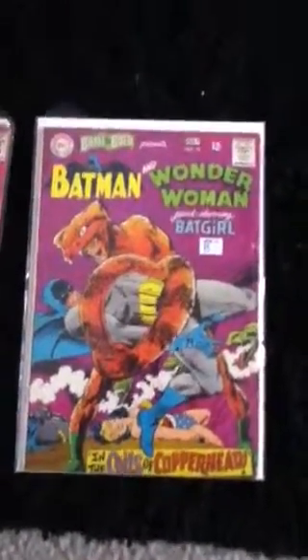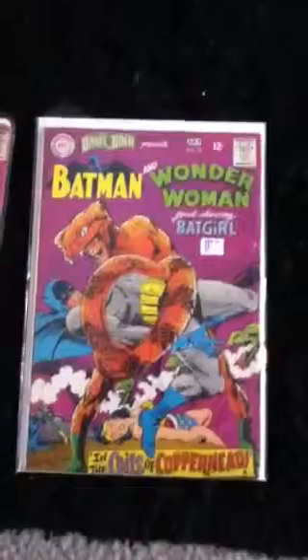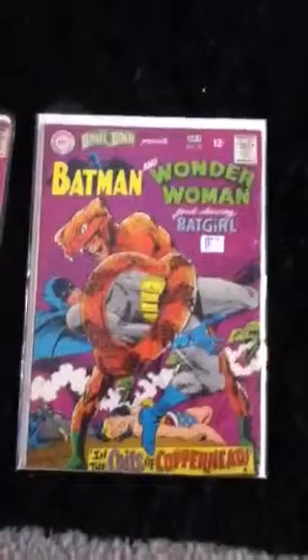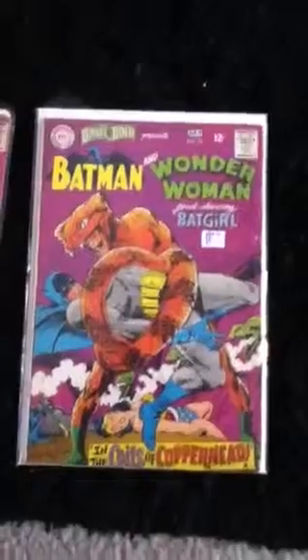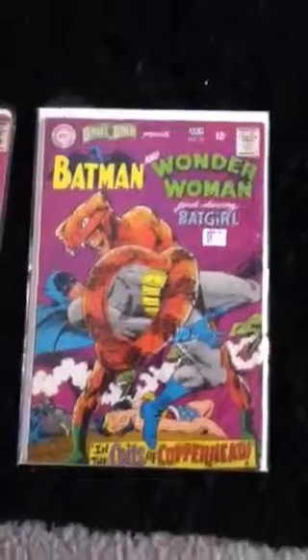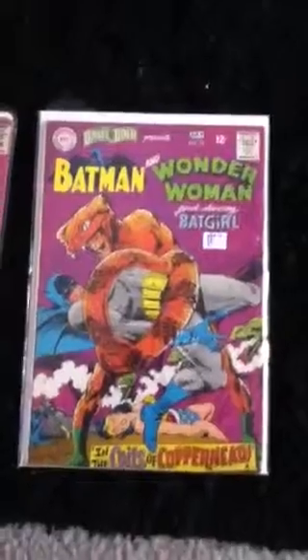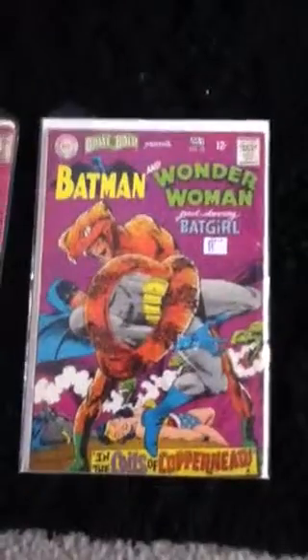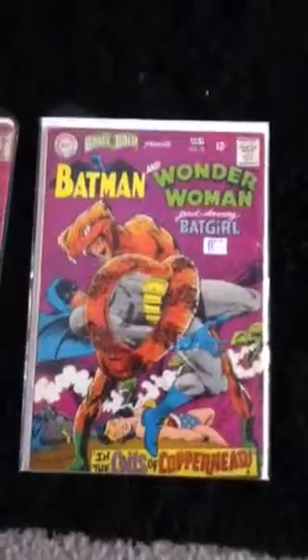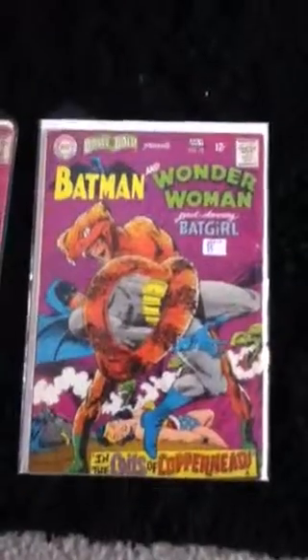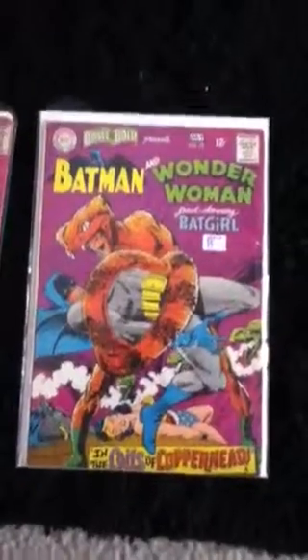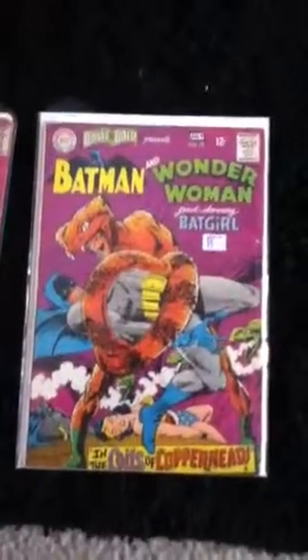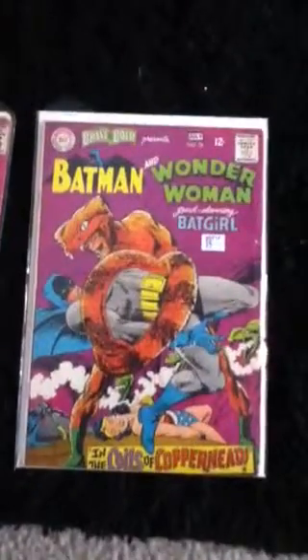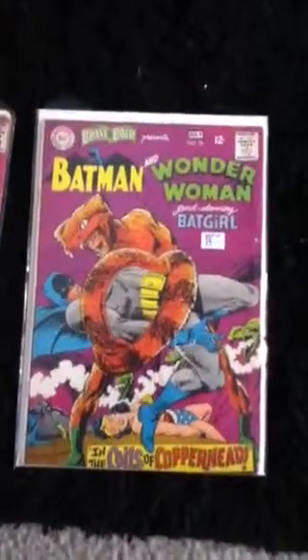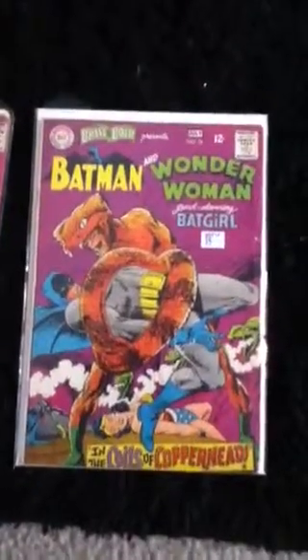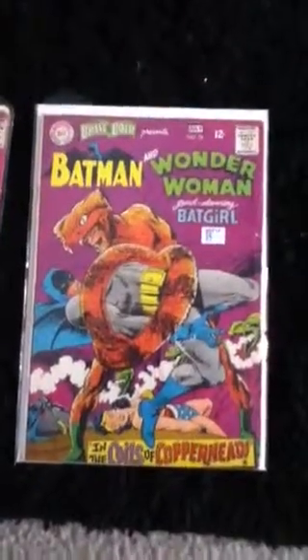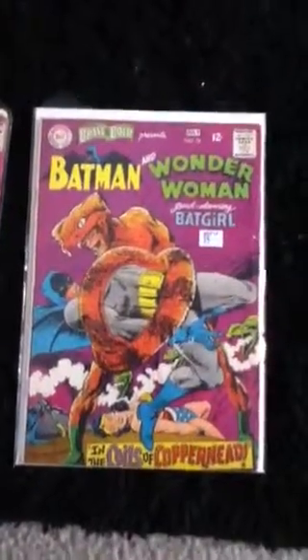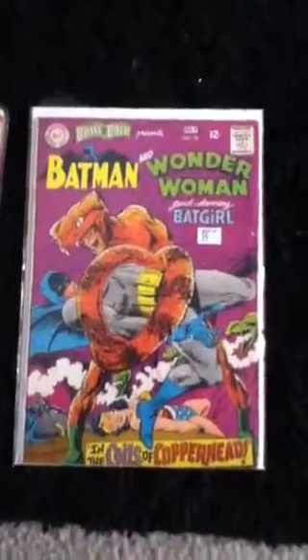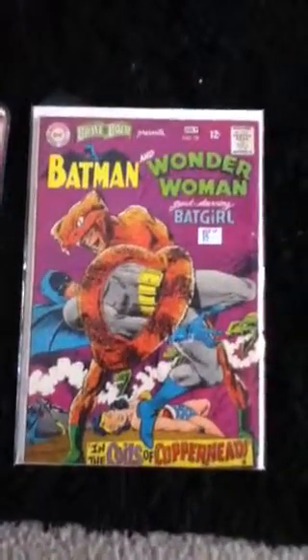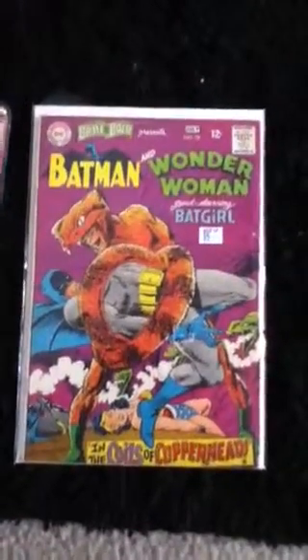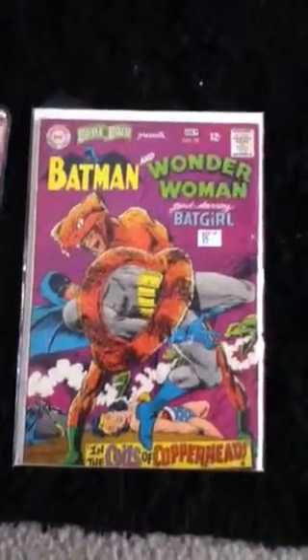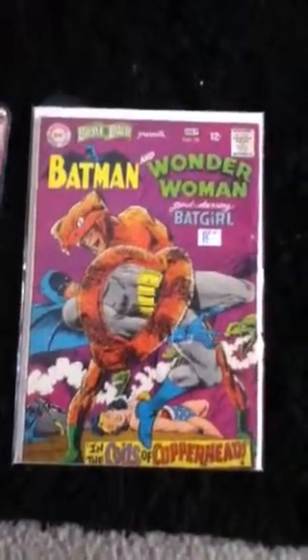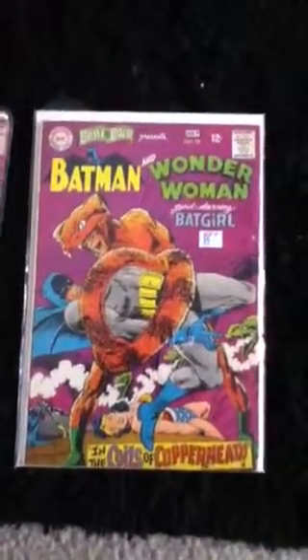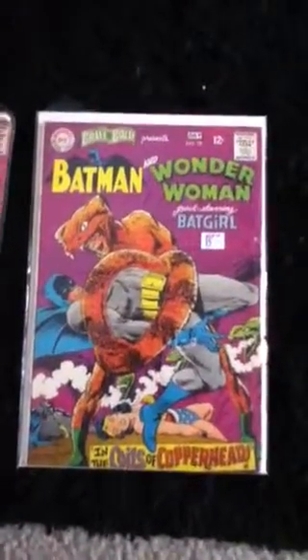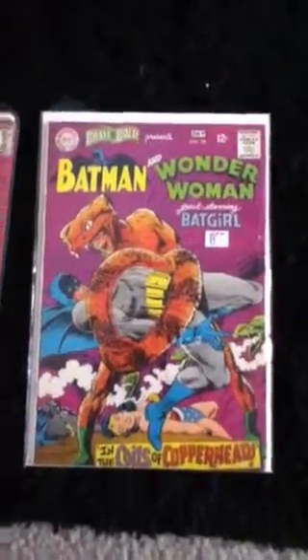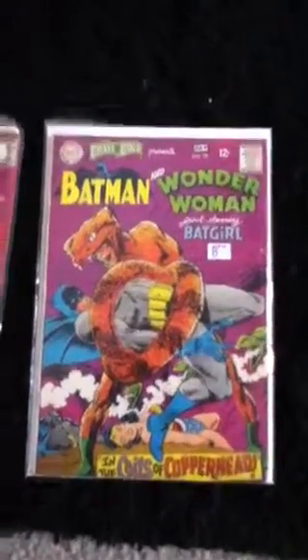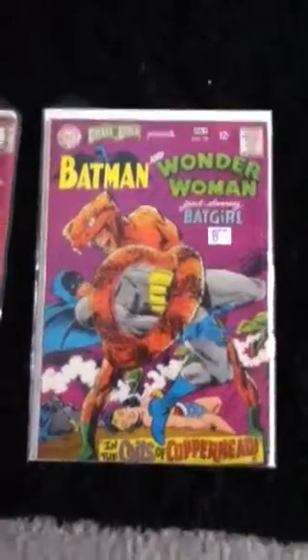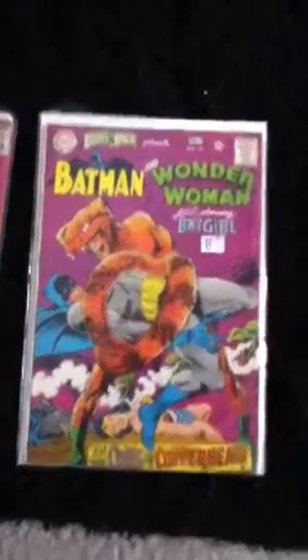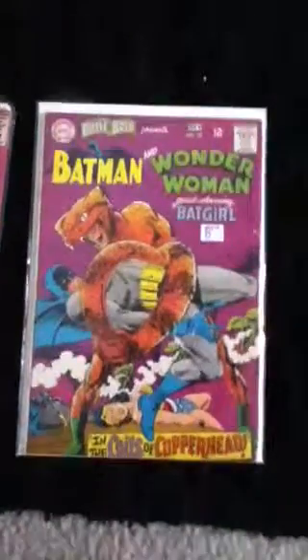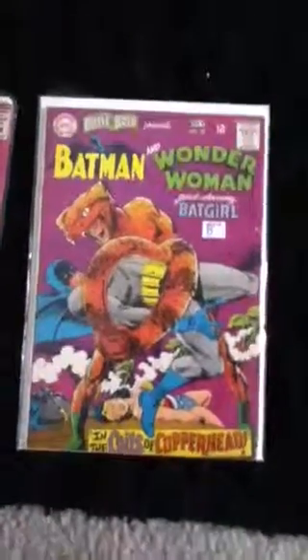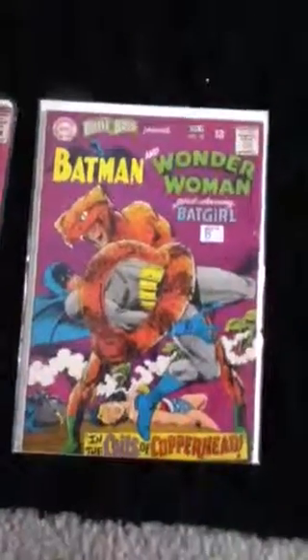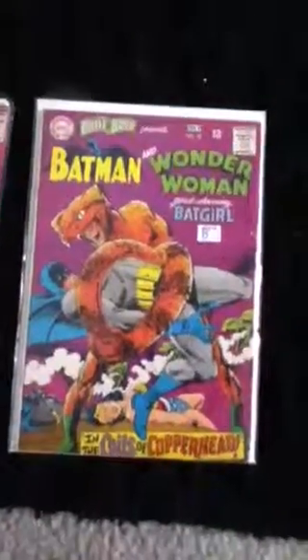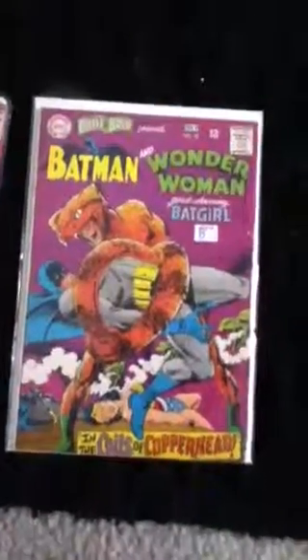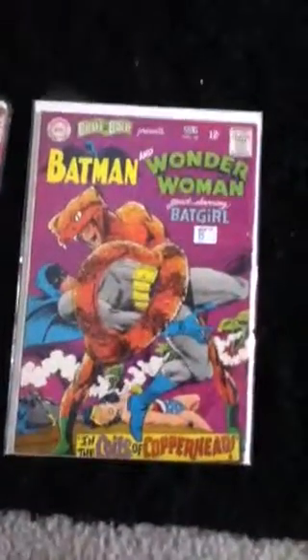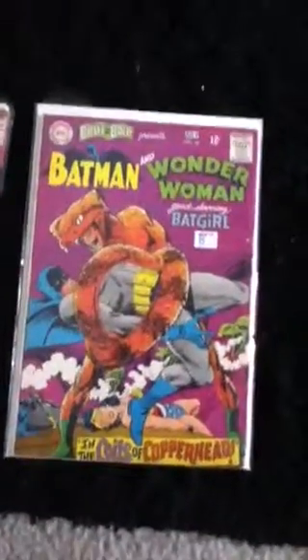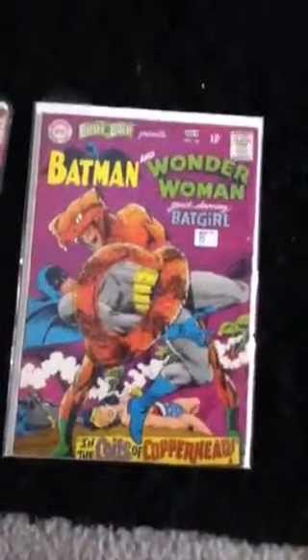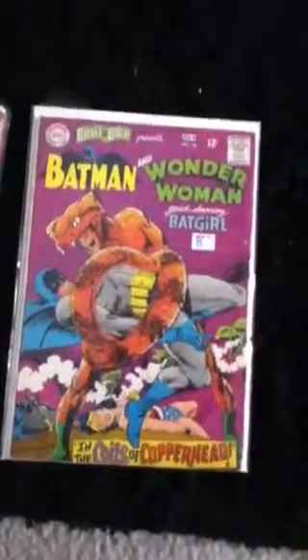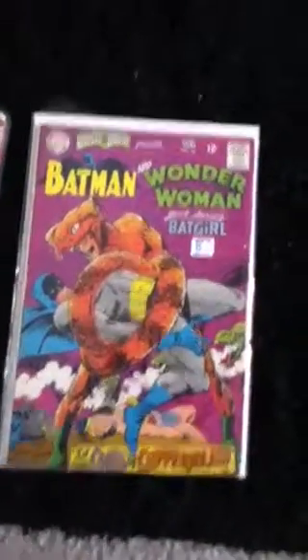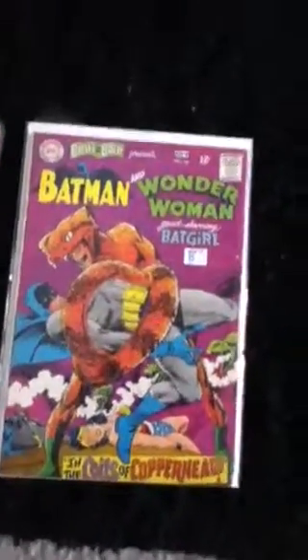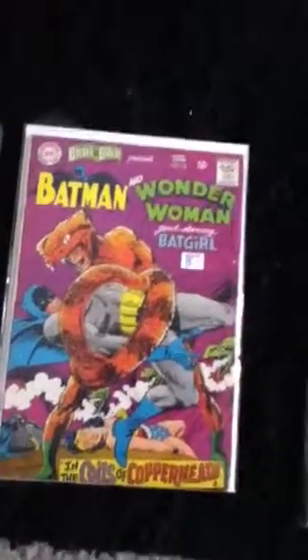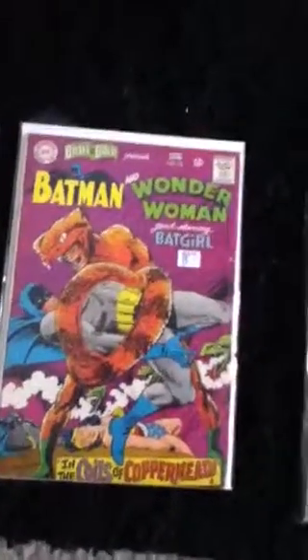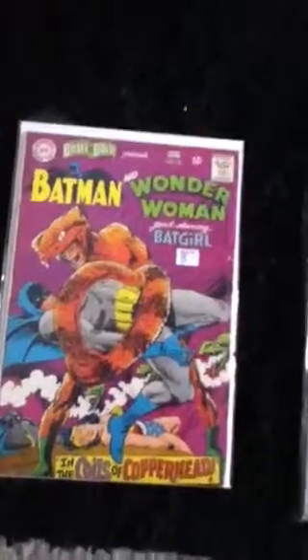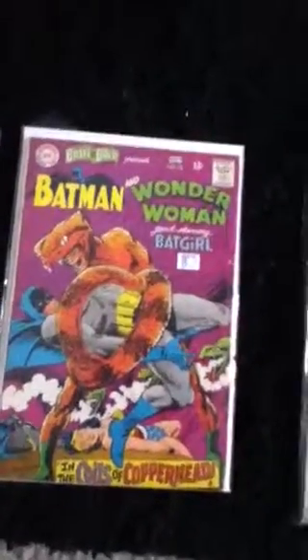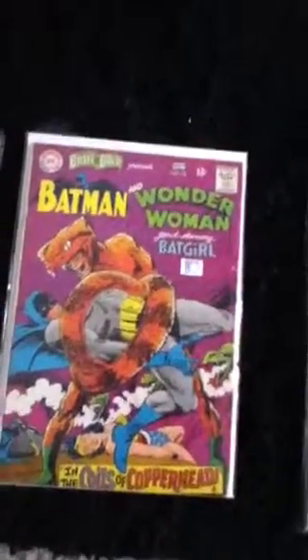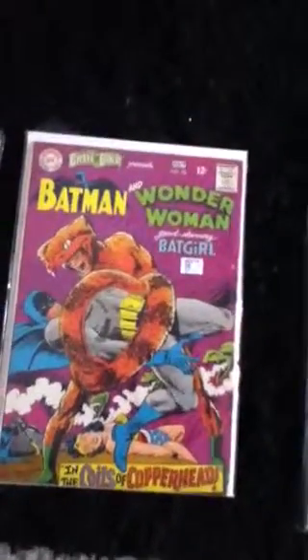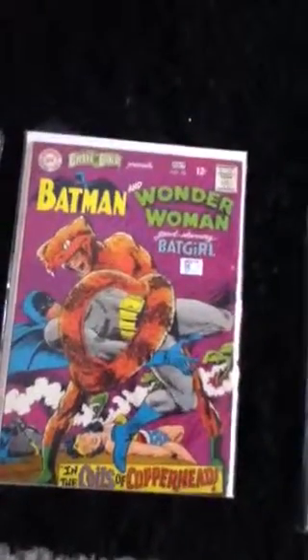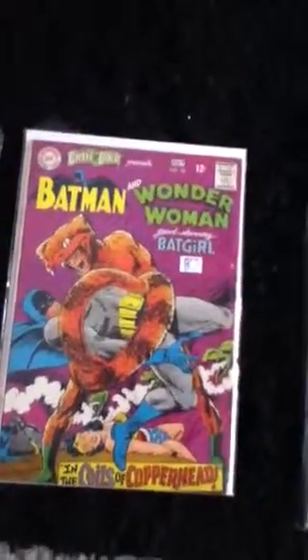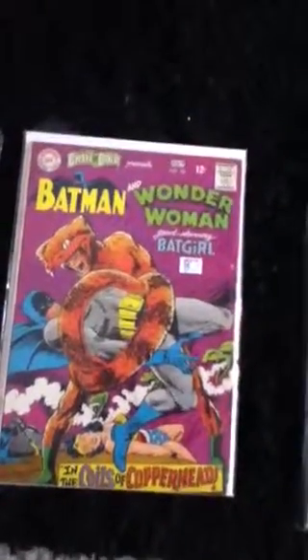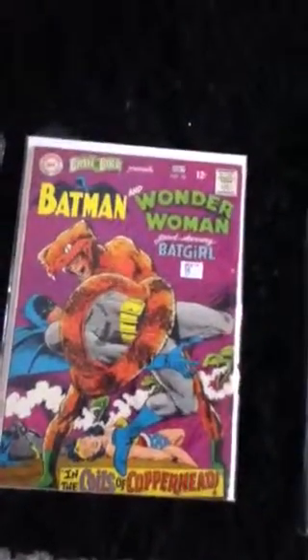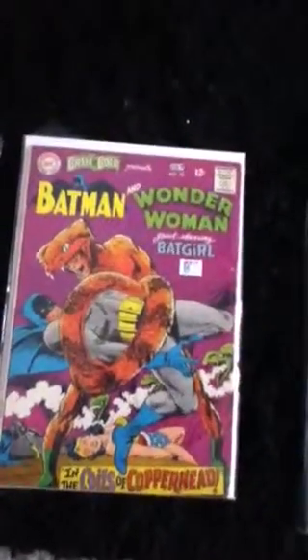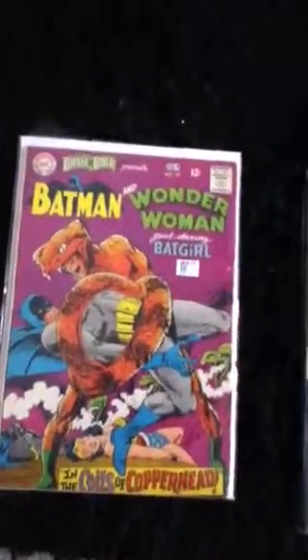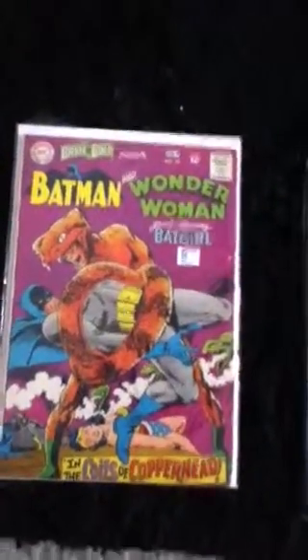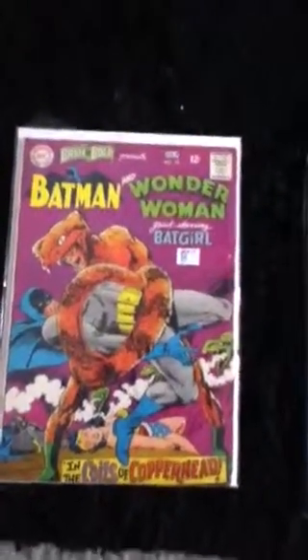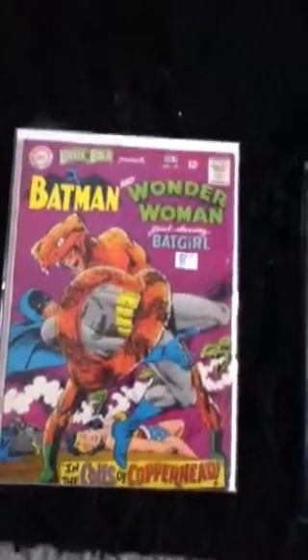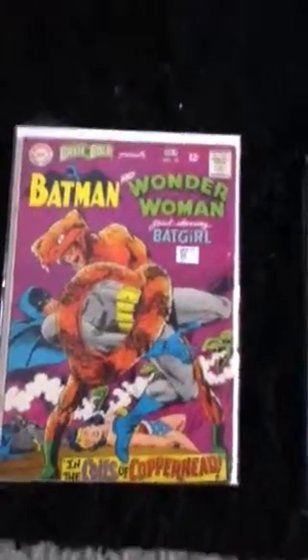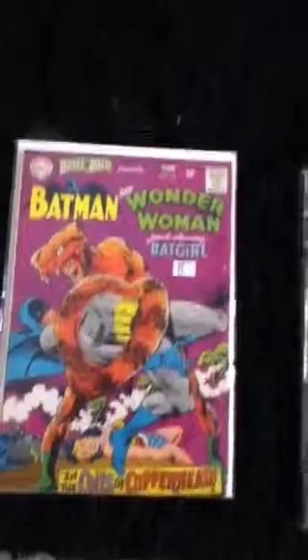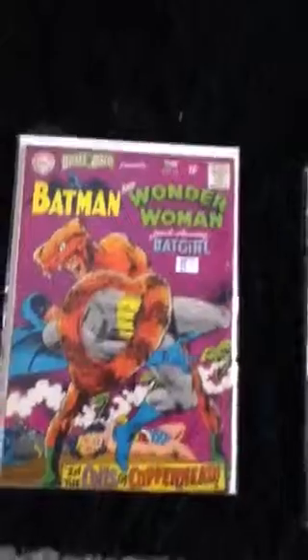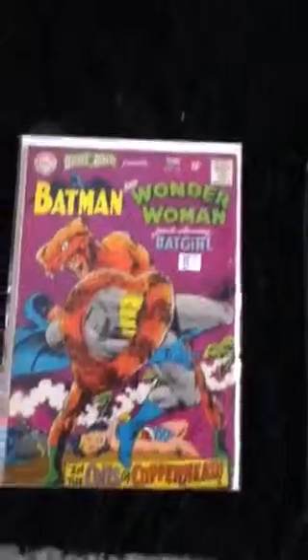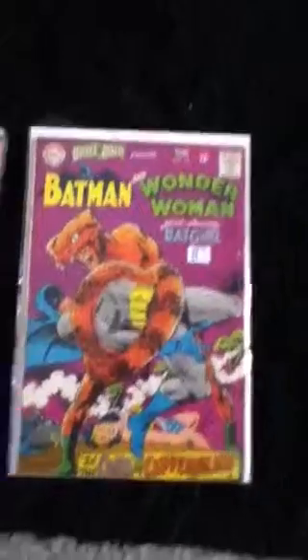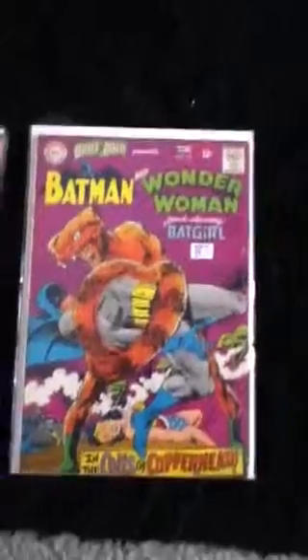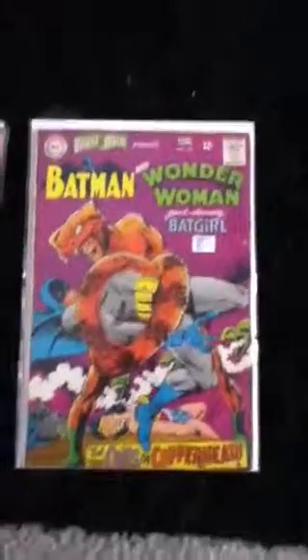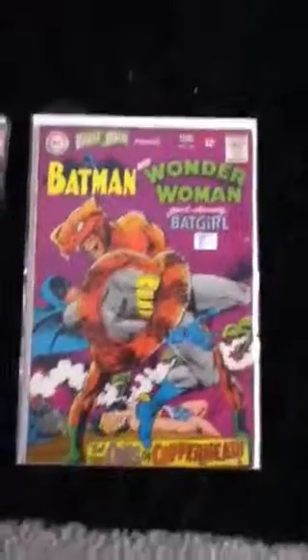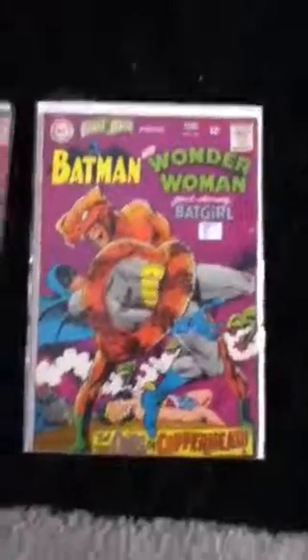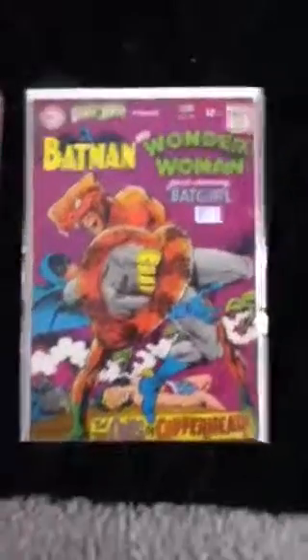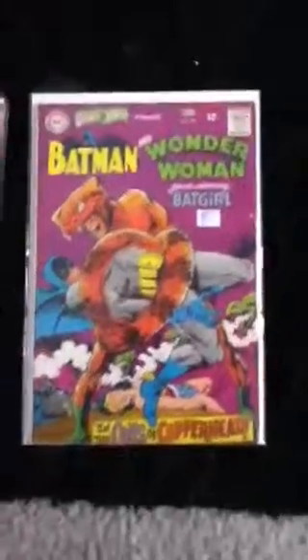Brave and the Bold presents Batman and Wonder Woman, guest starring Batgirl. Issue 78, made in July.